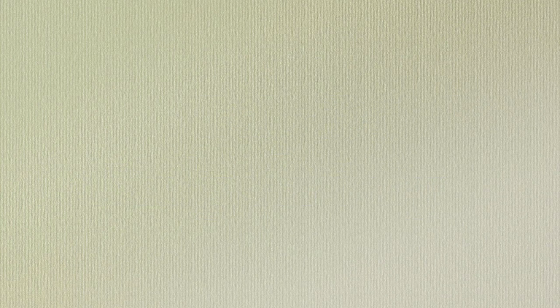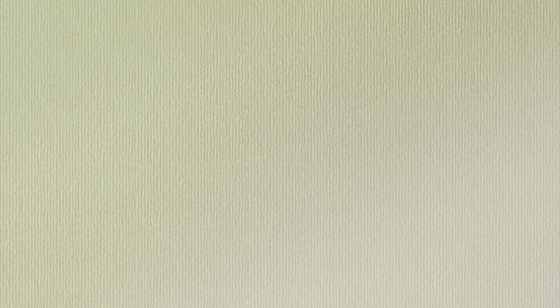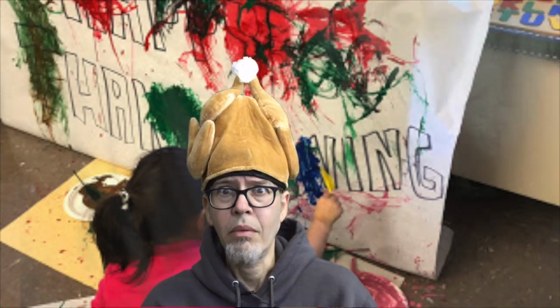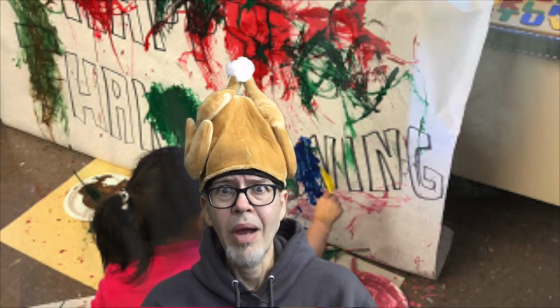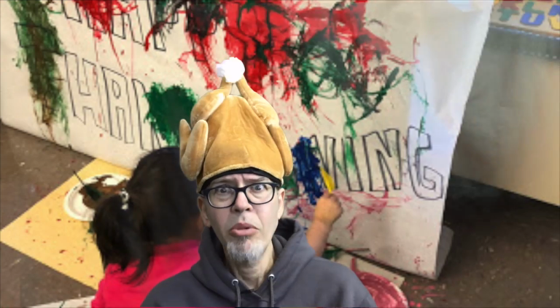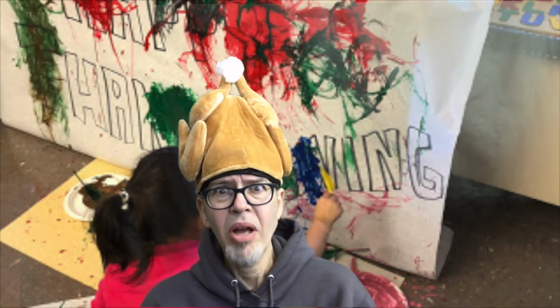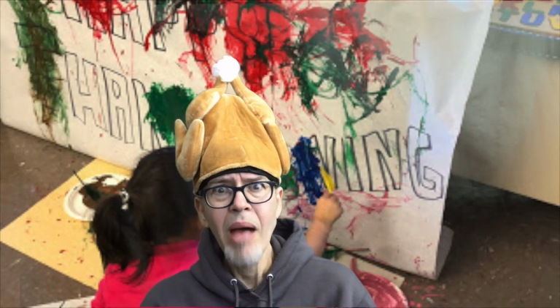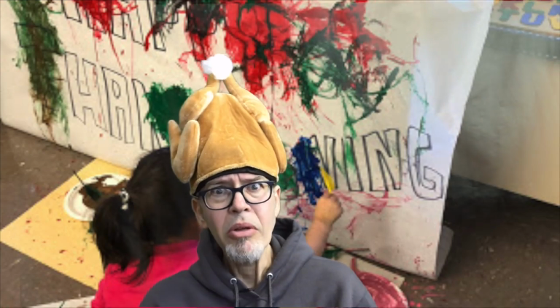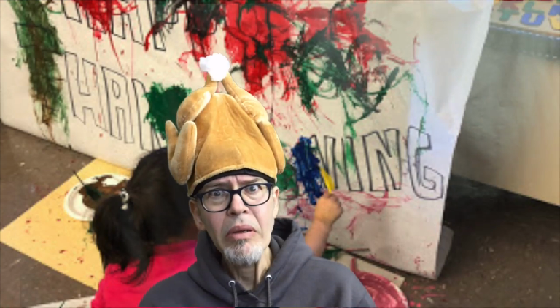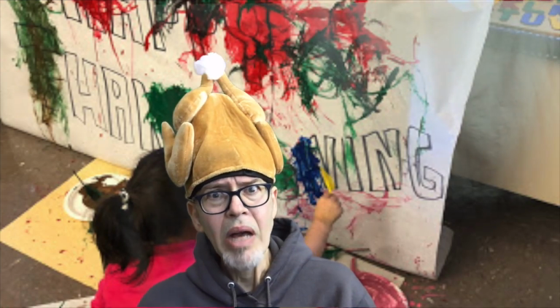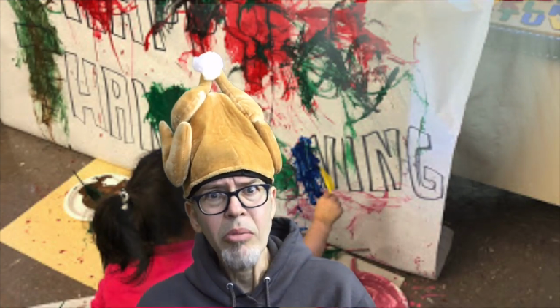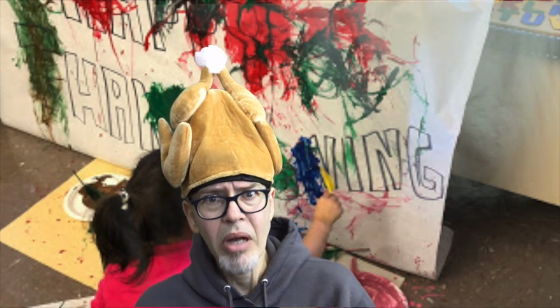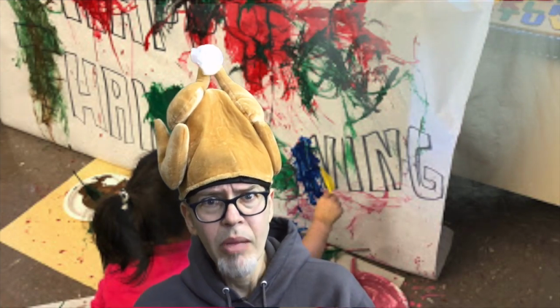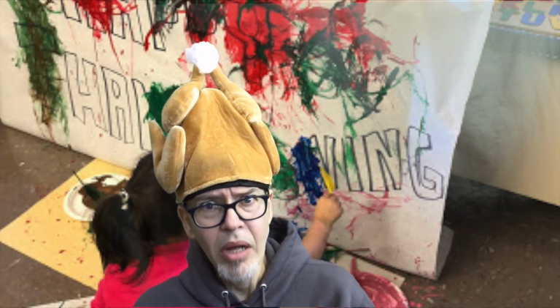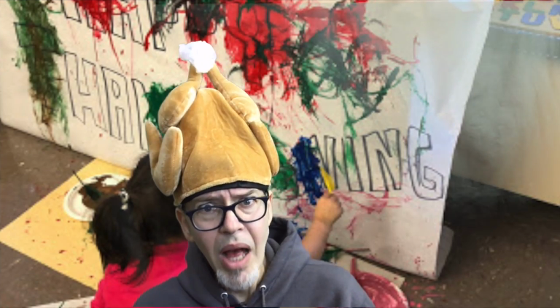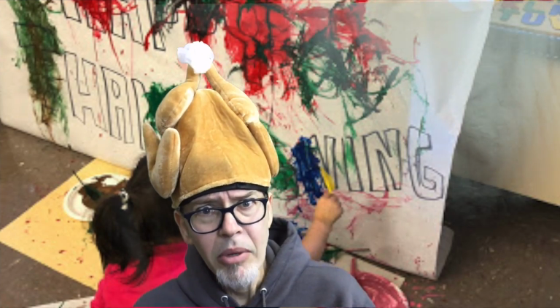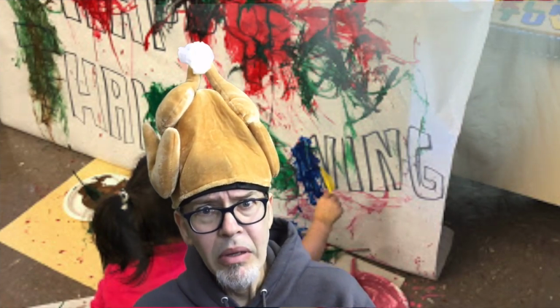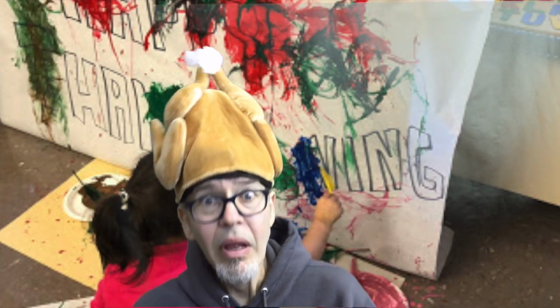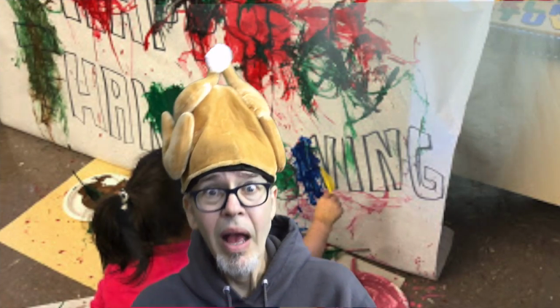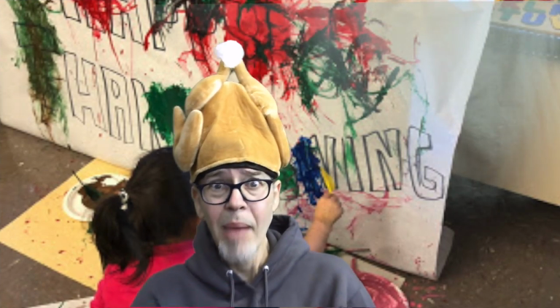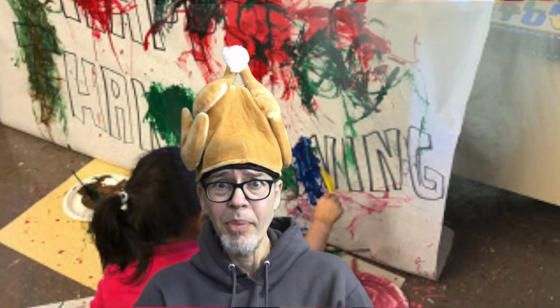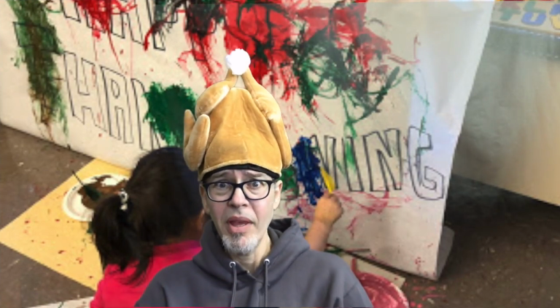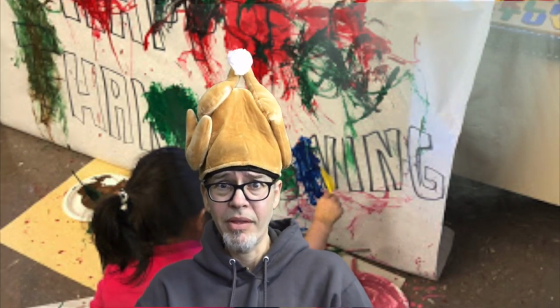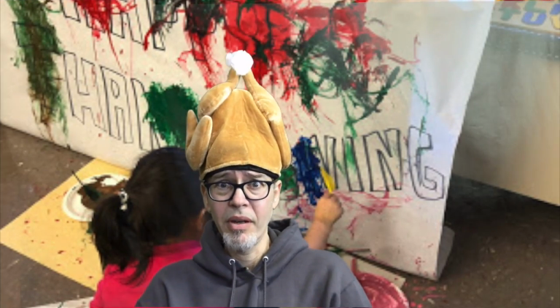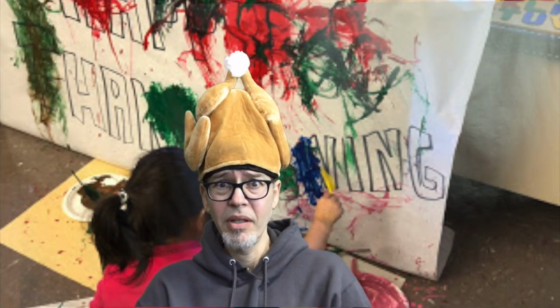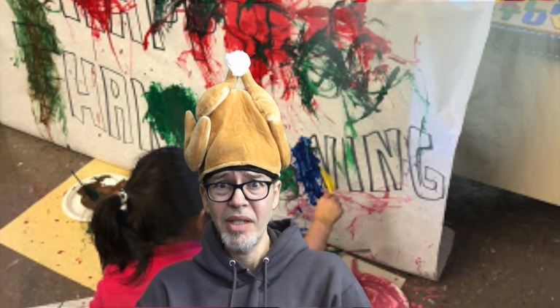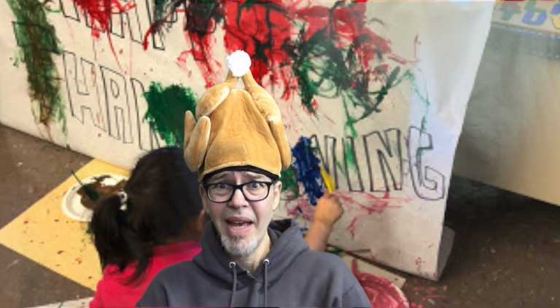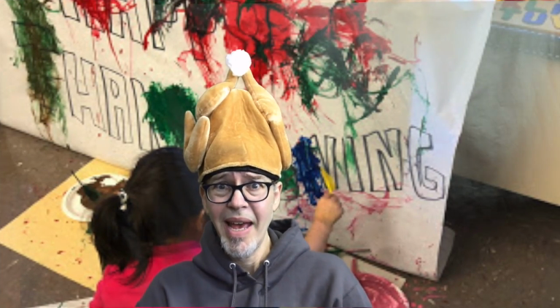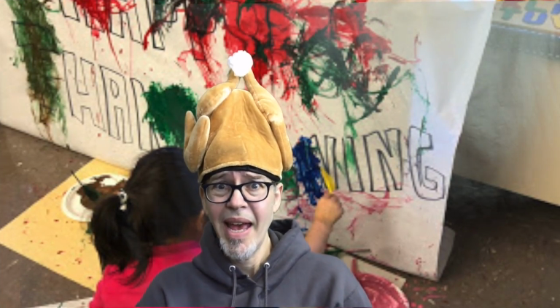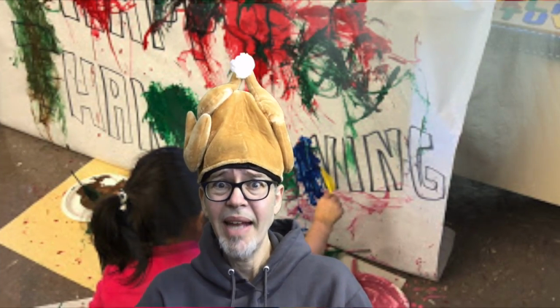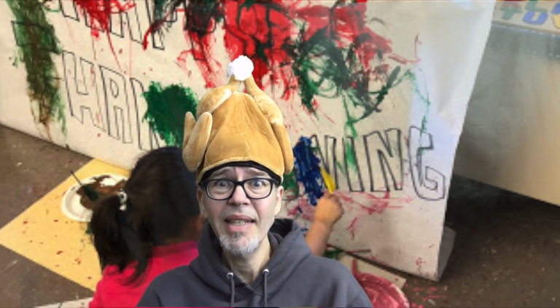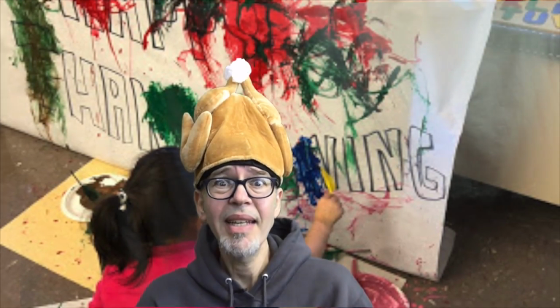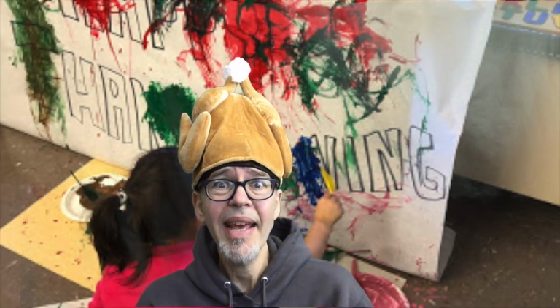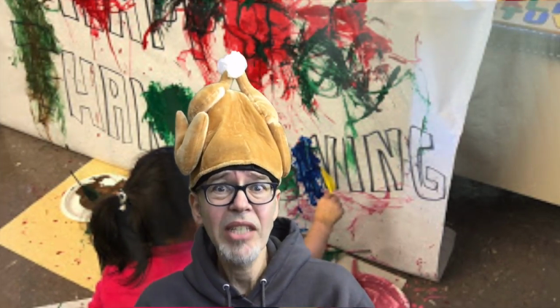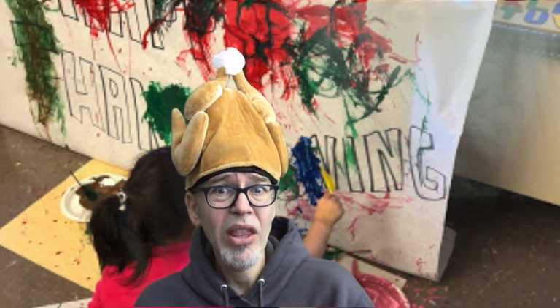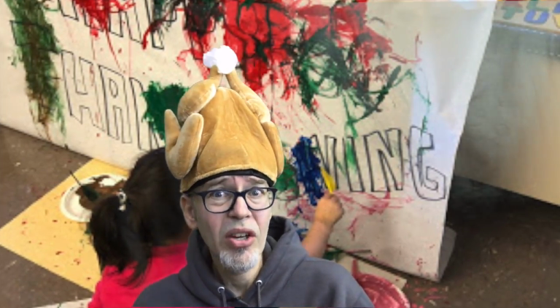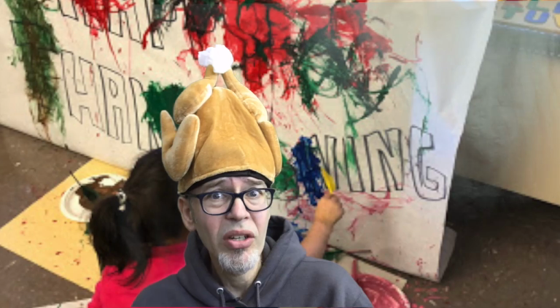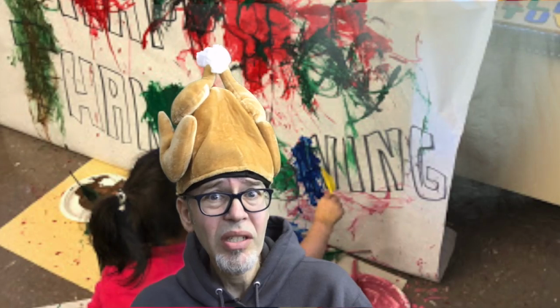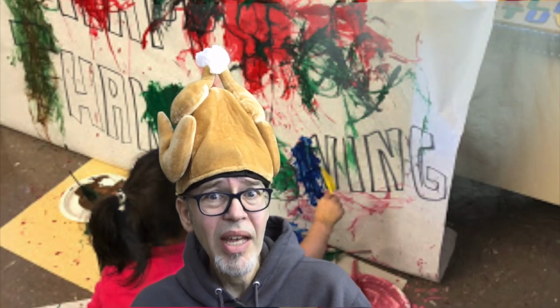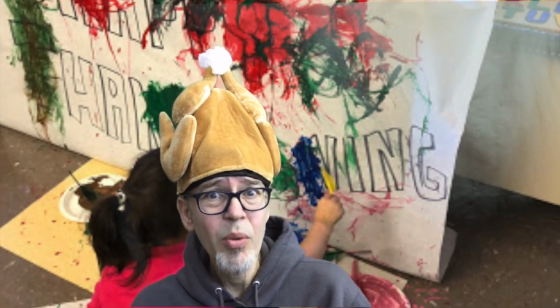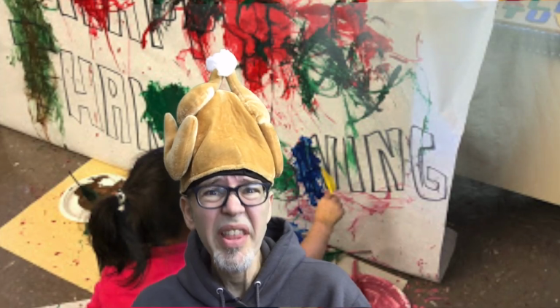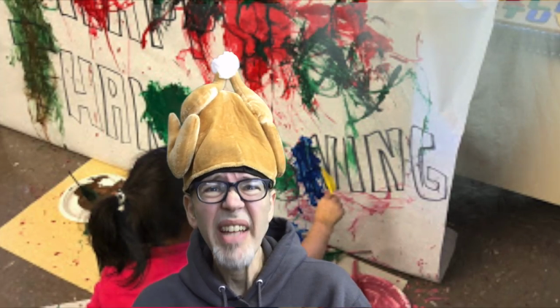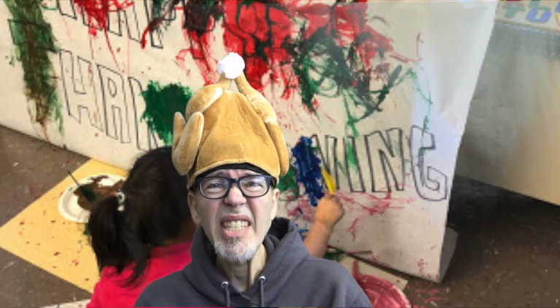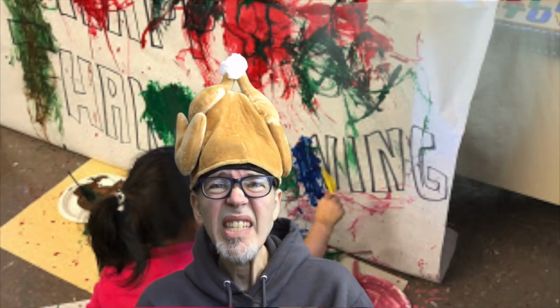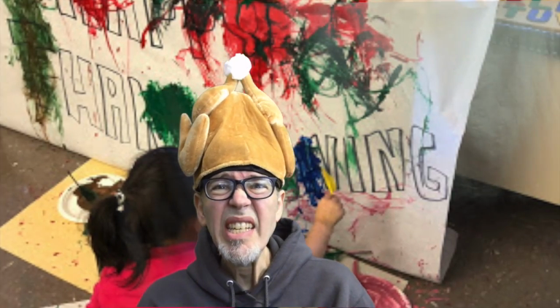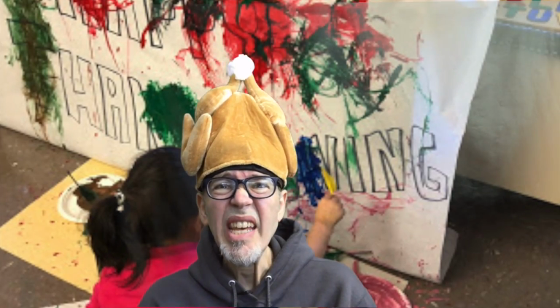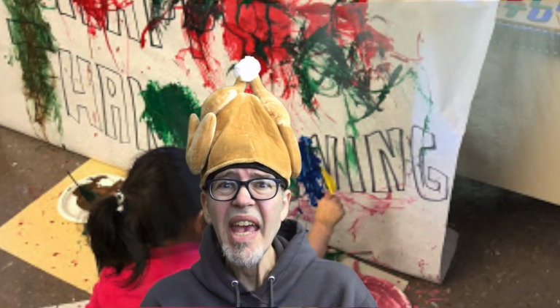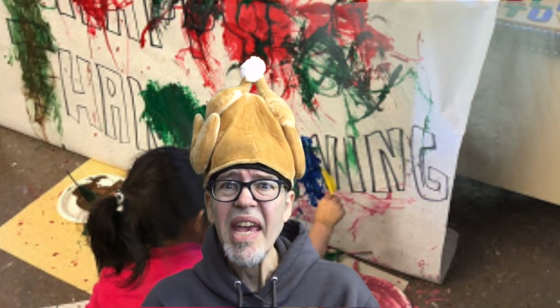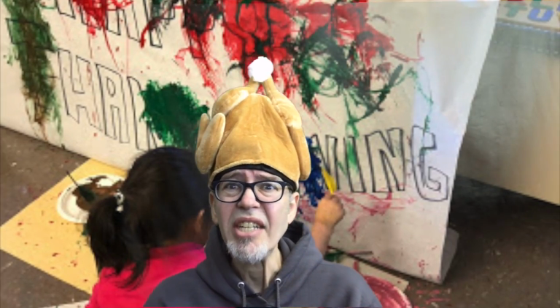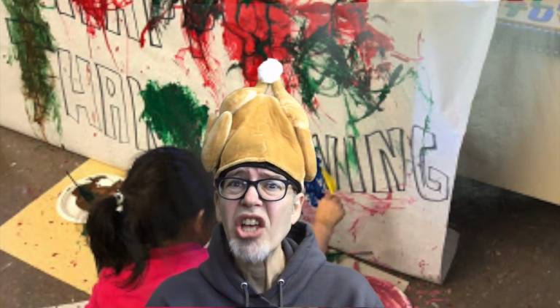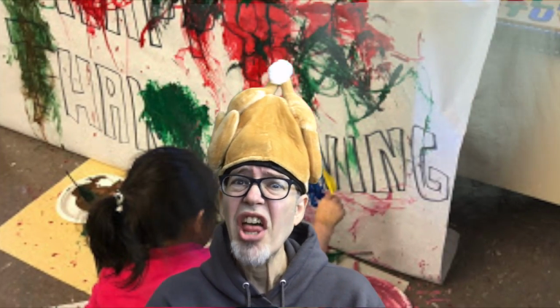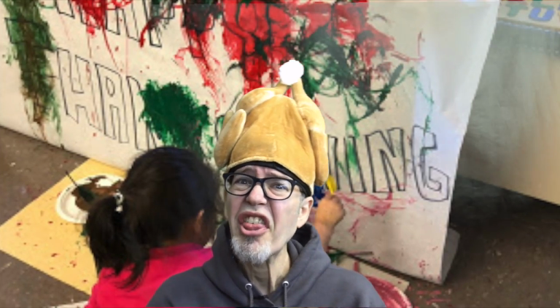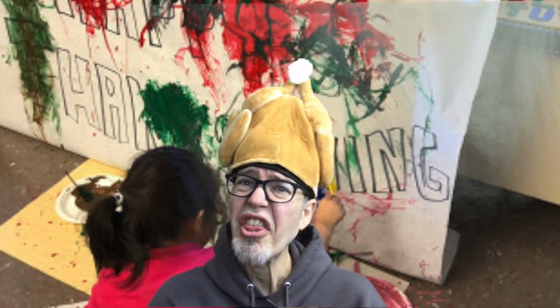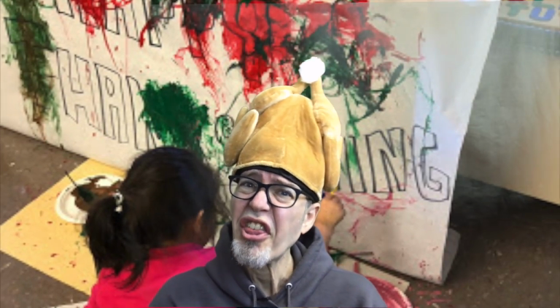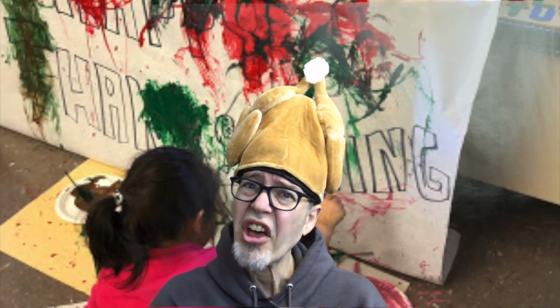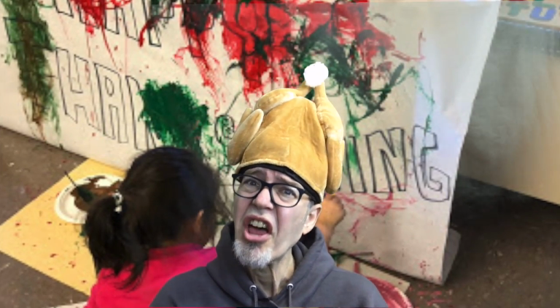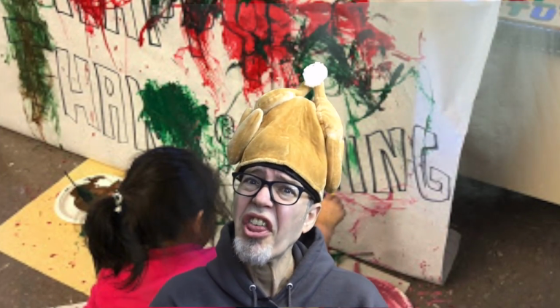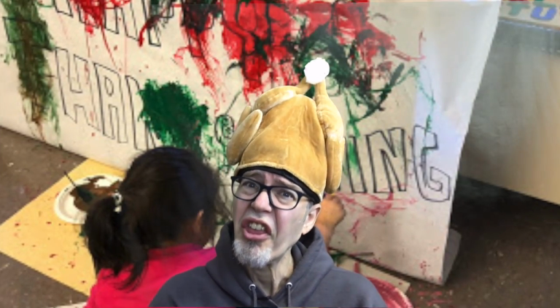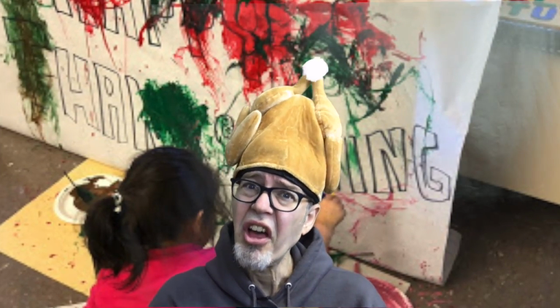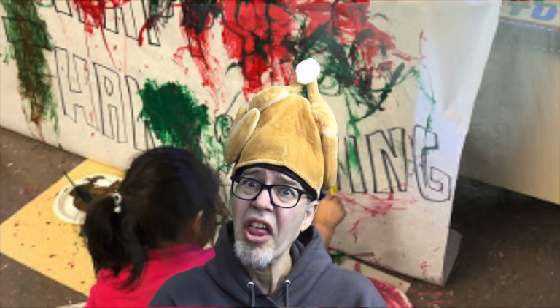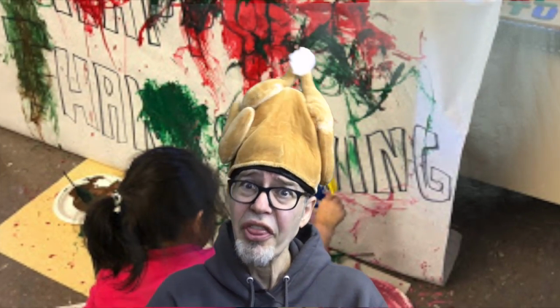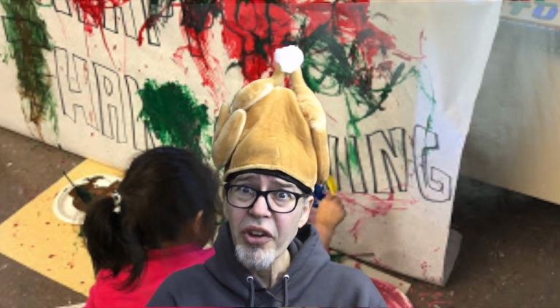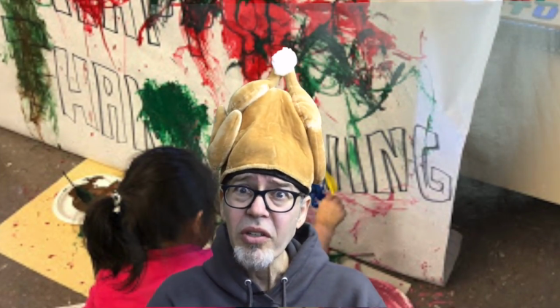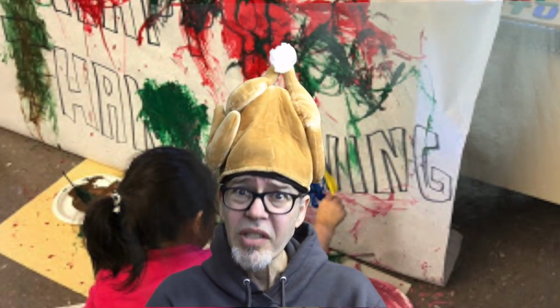Gobble, gobble, gobble! Happy Thursday! Today's Thursday with a T-H. Th-Th-Thursday.